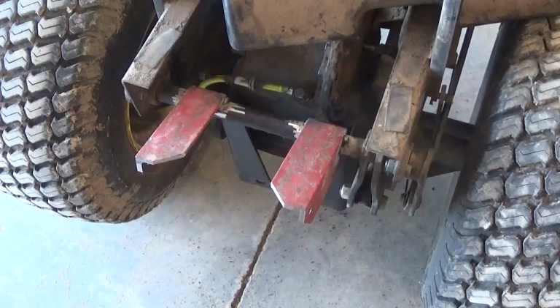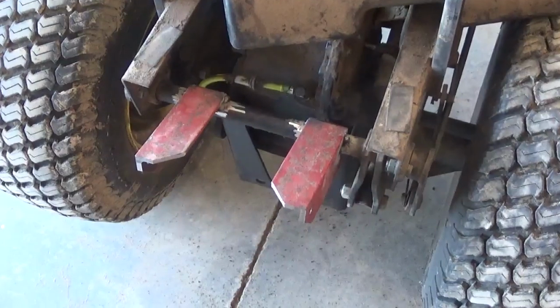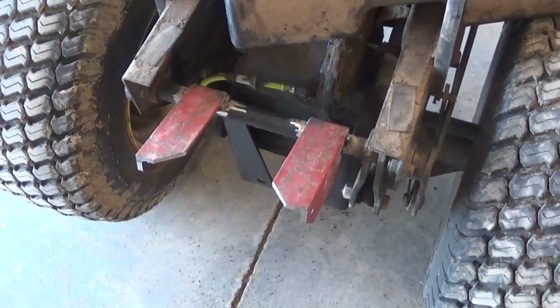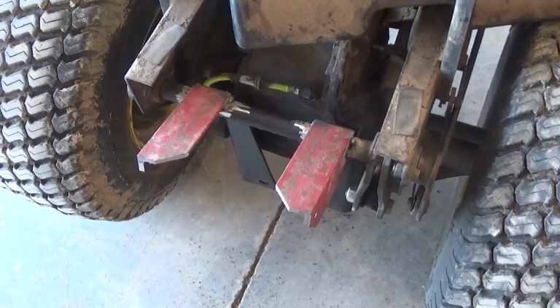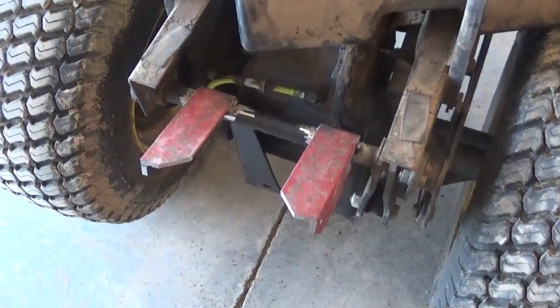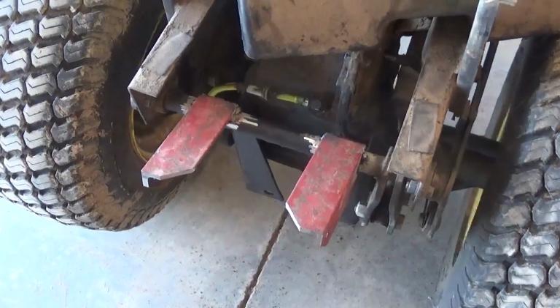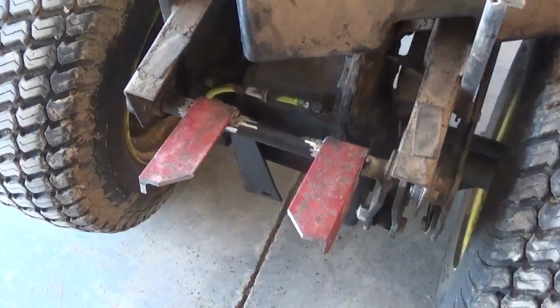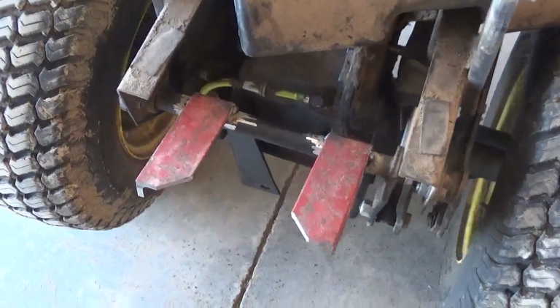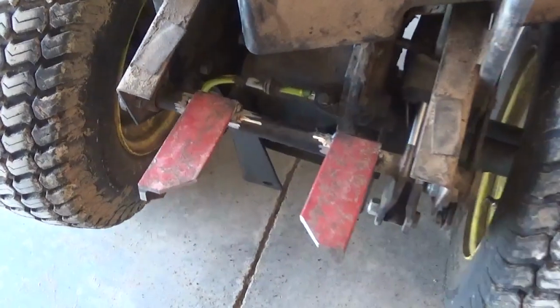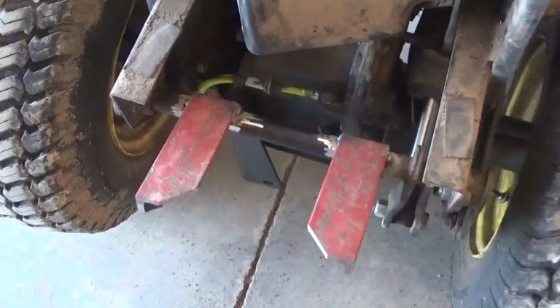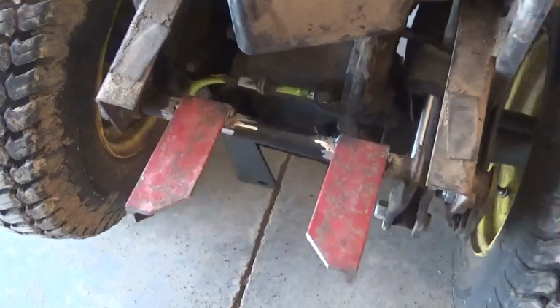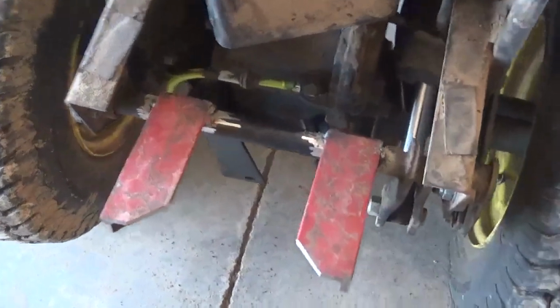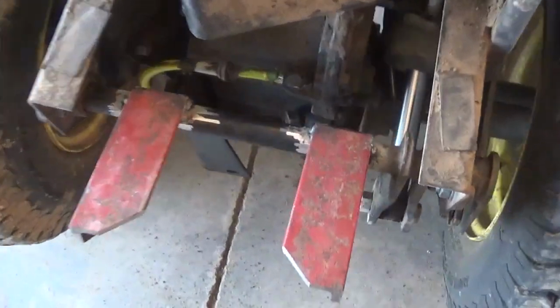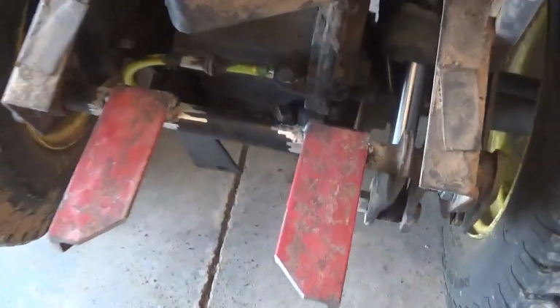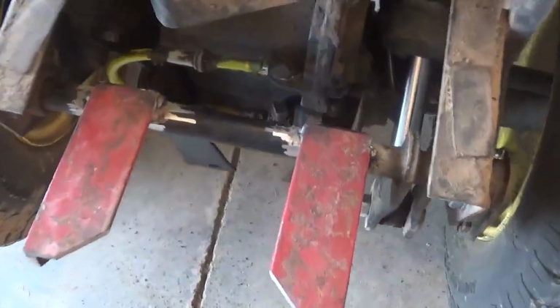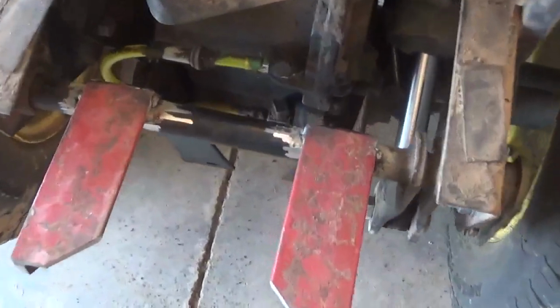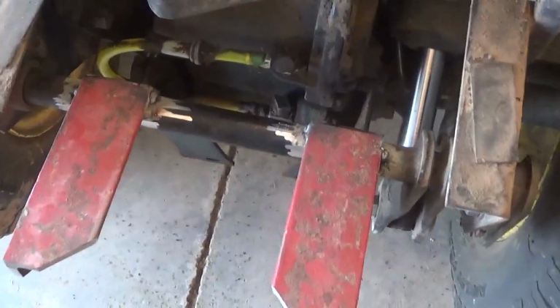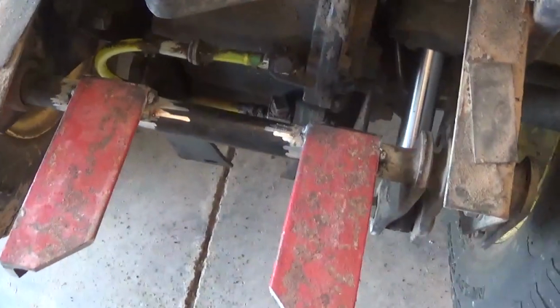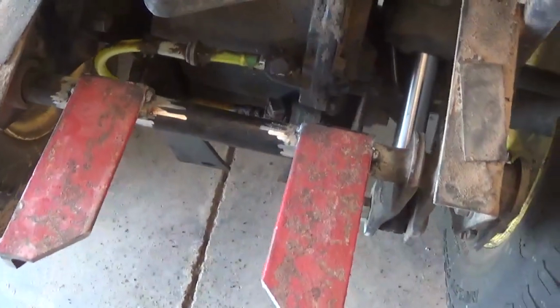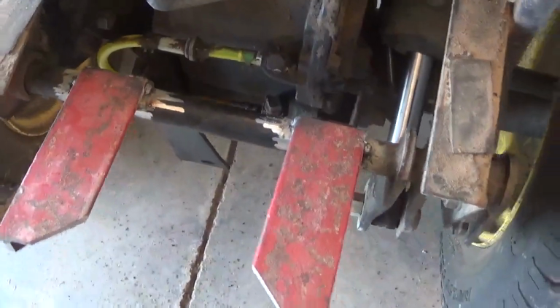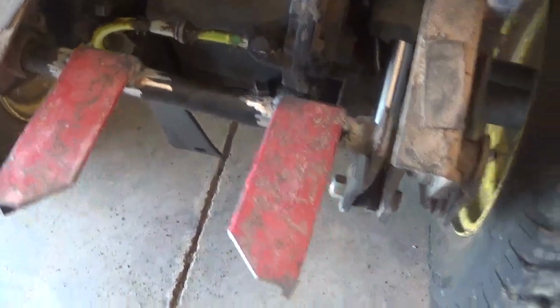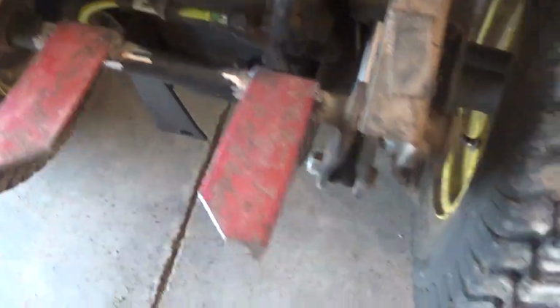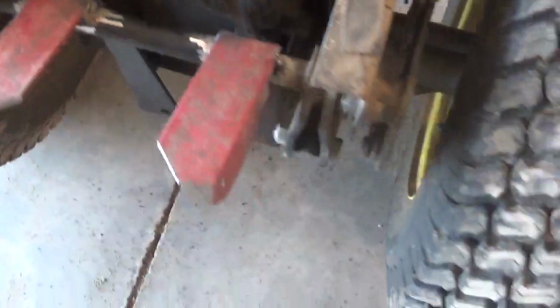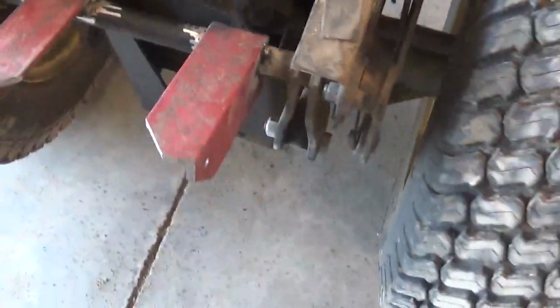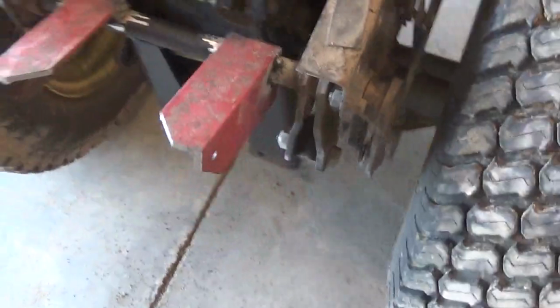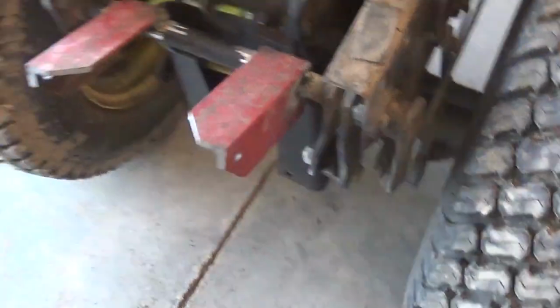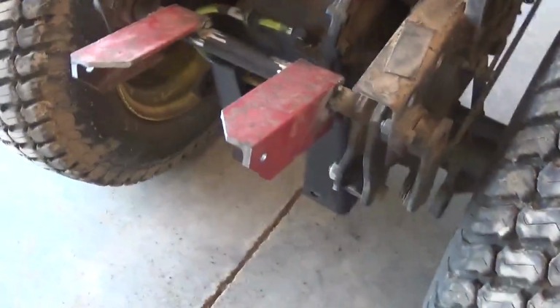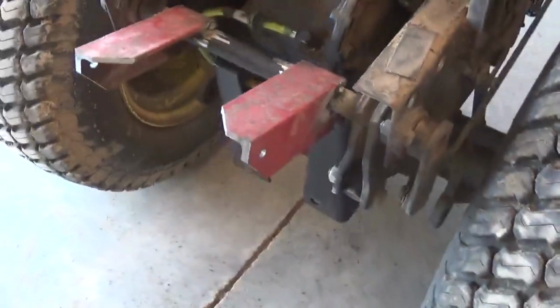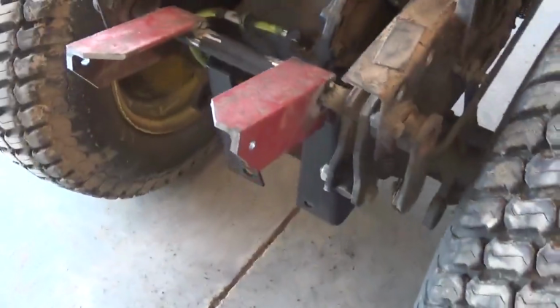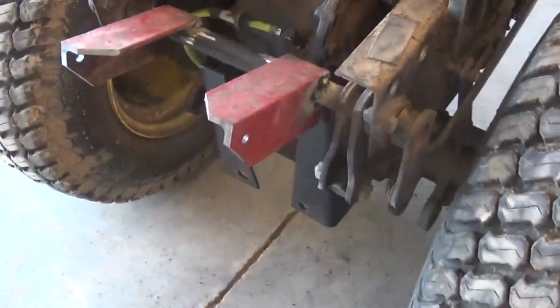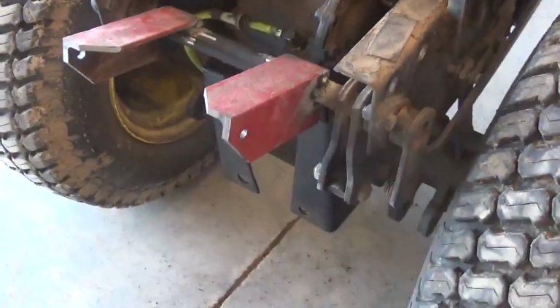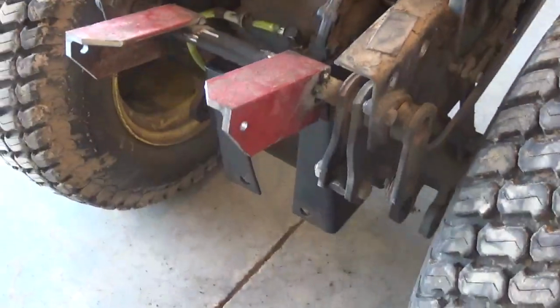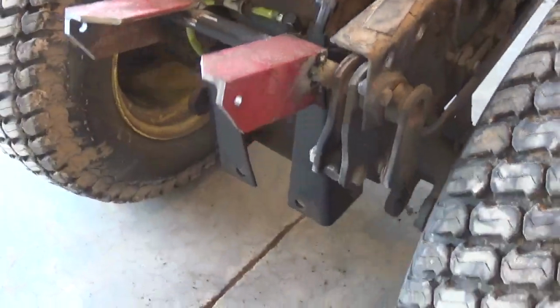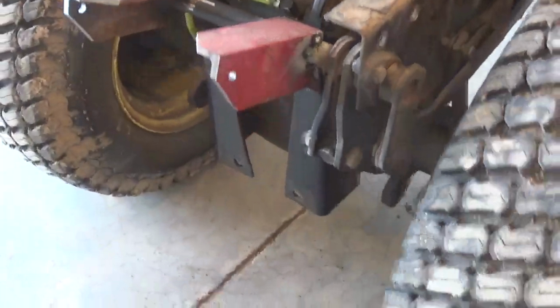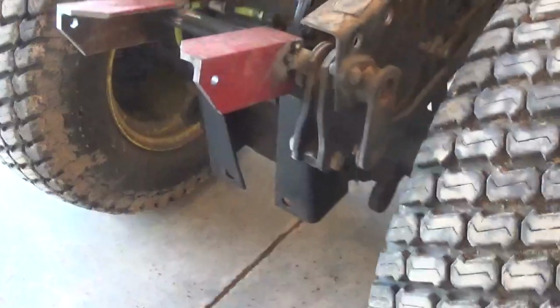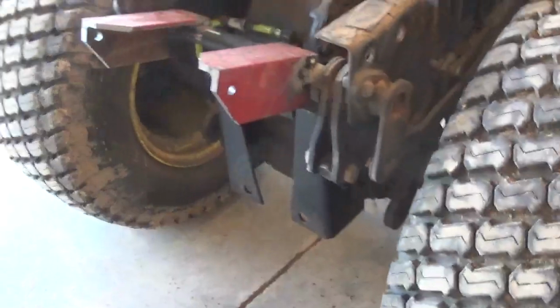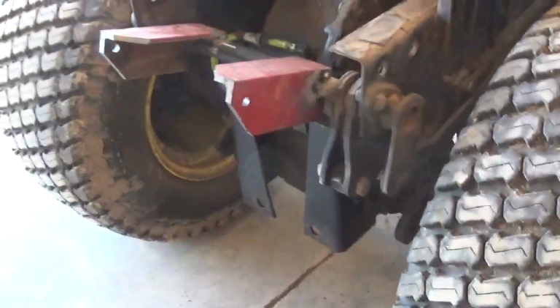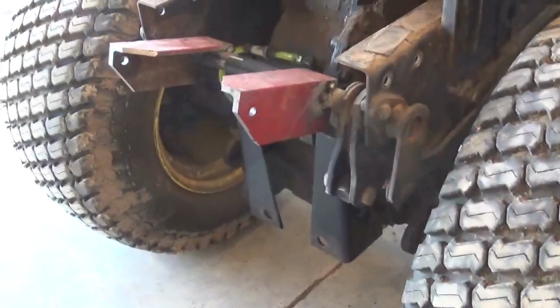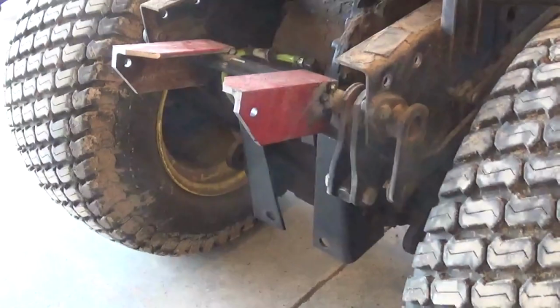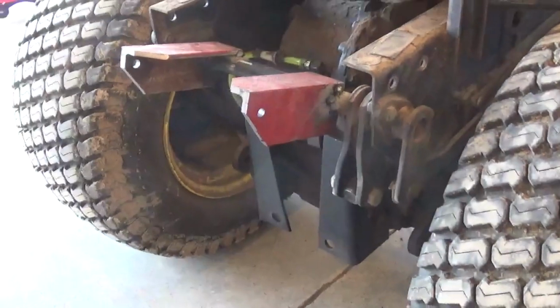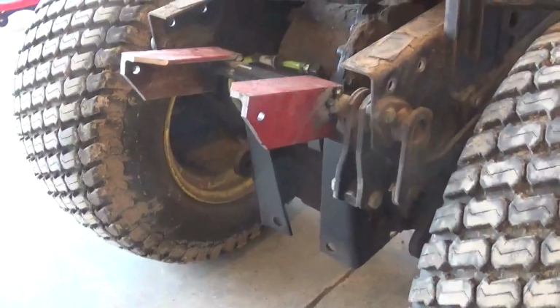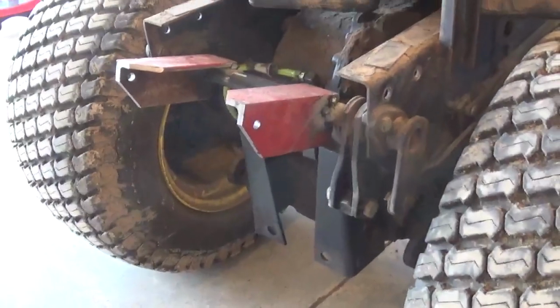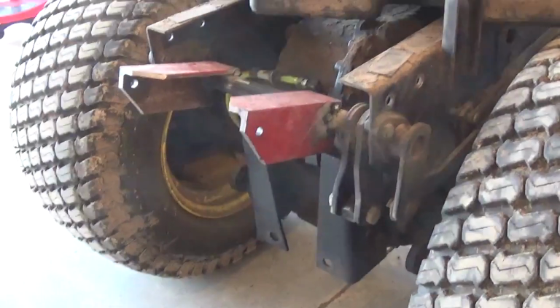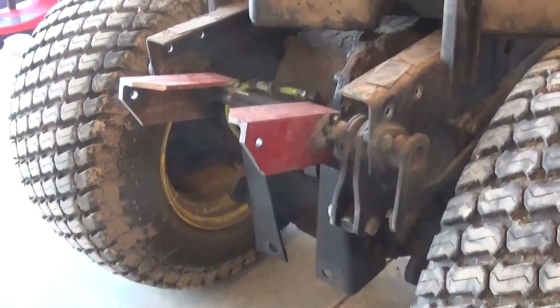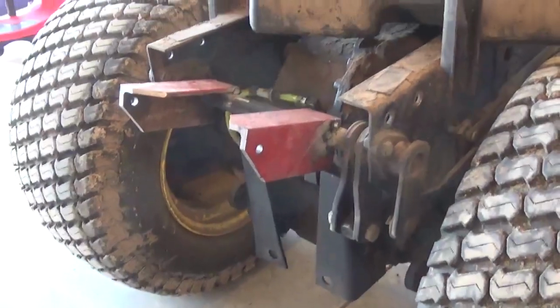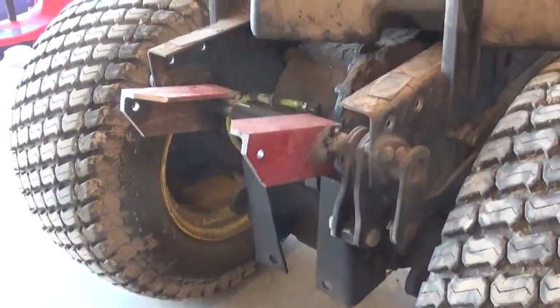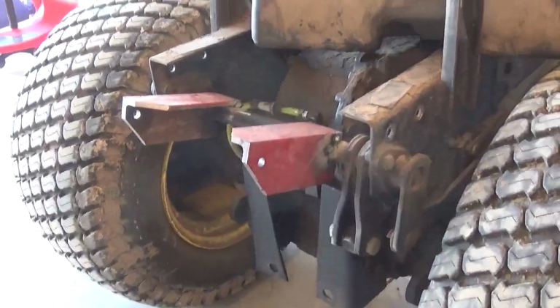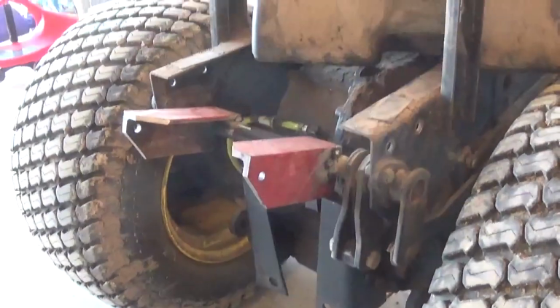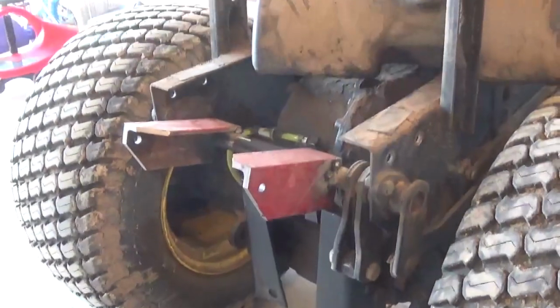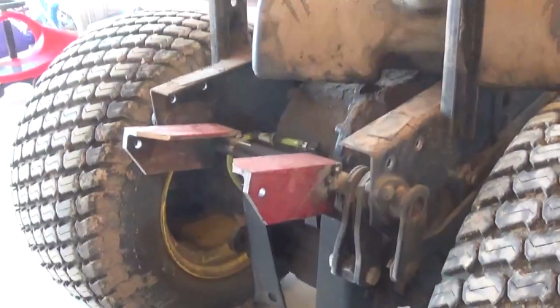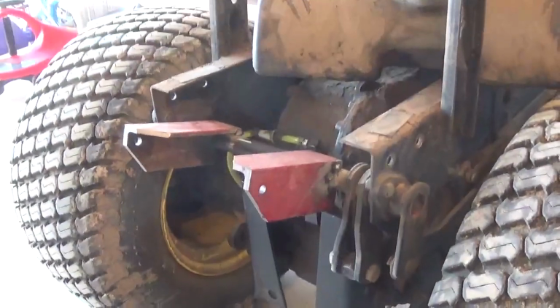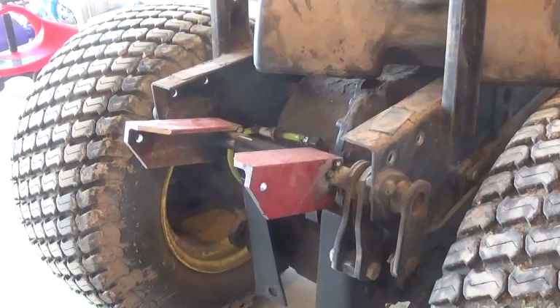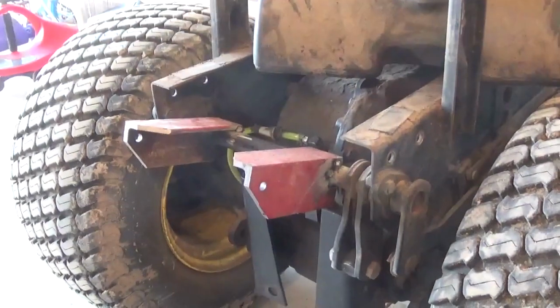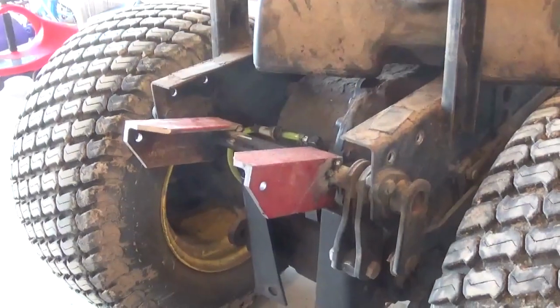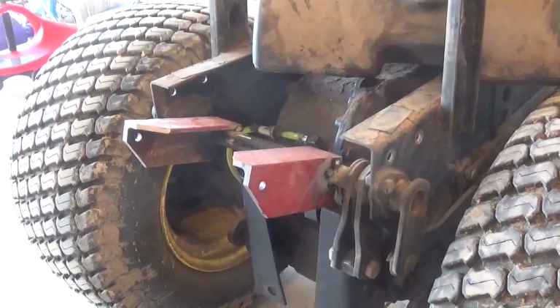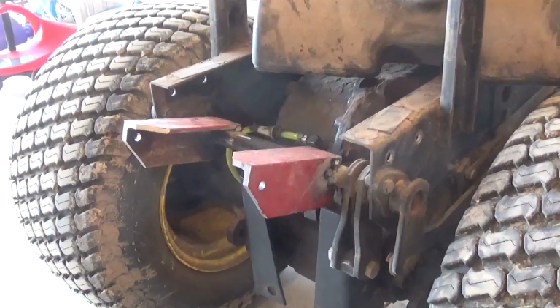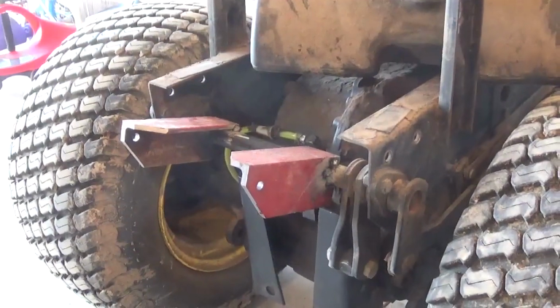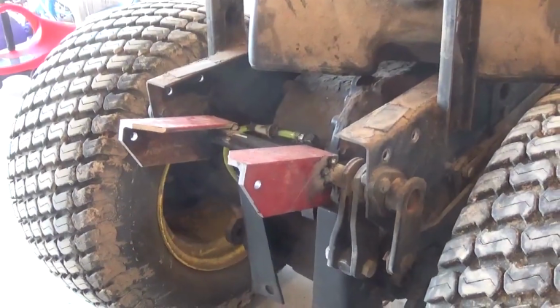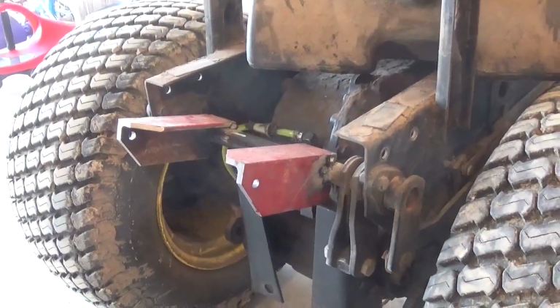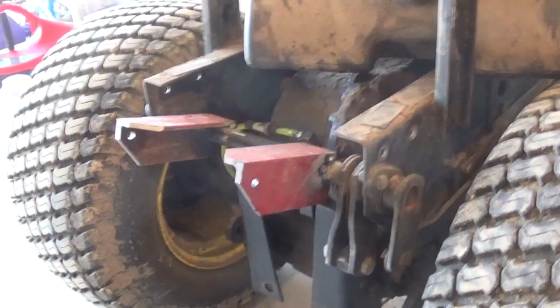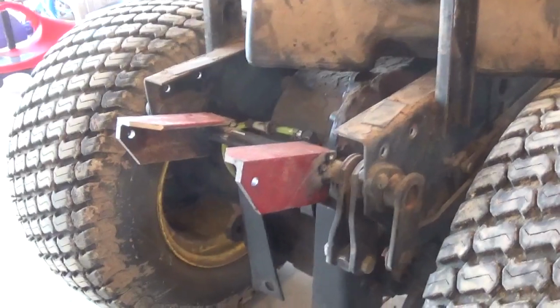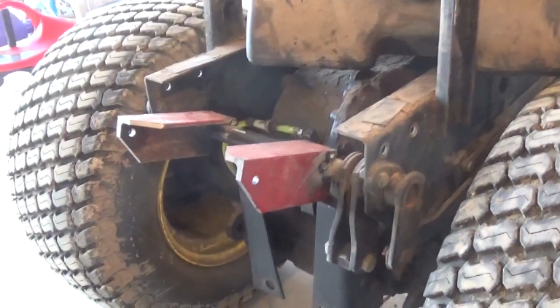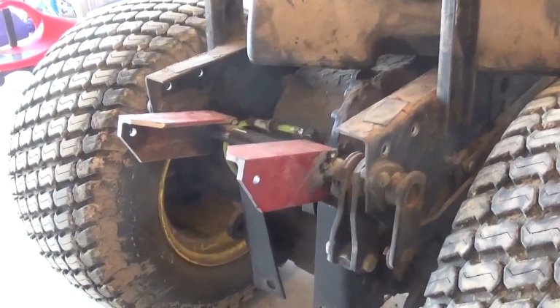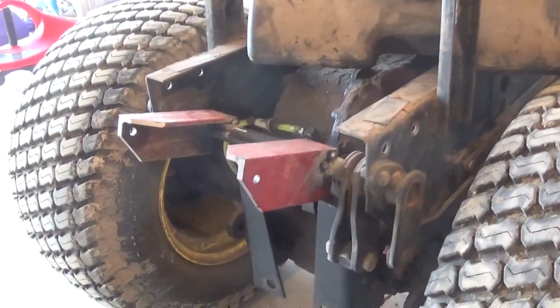Got them tacked into place here. Let's put the seat pan back on and make sure it still clears before we weld them solid.